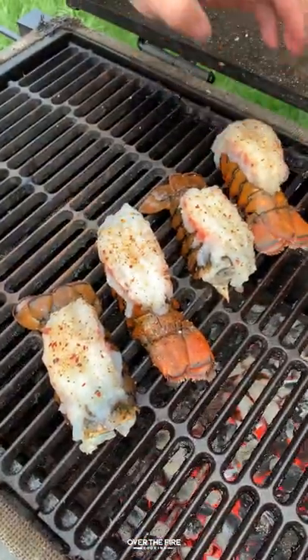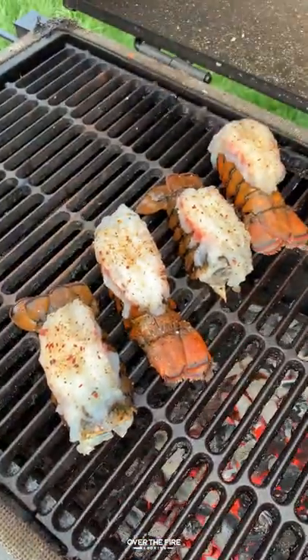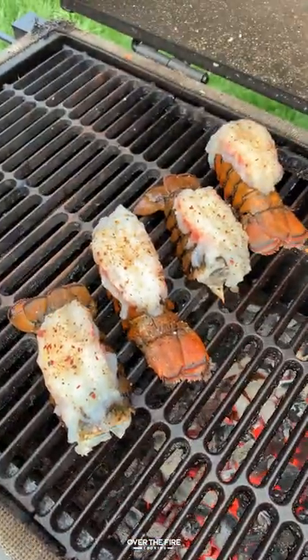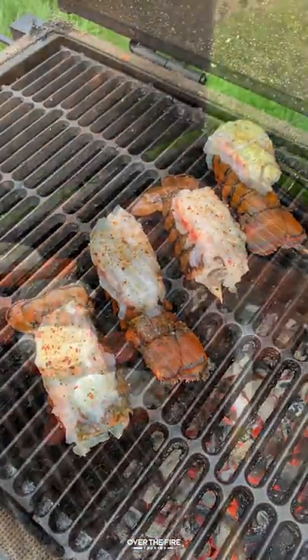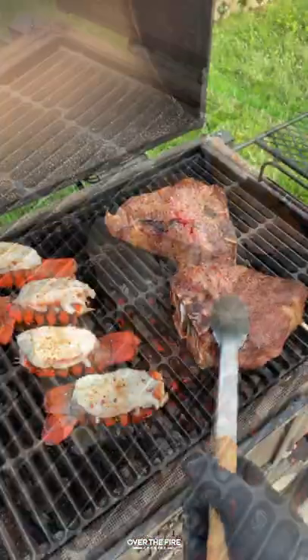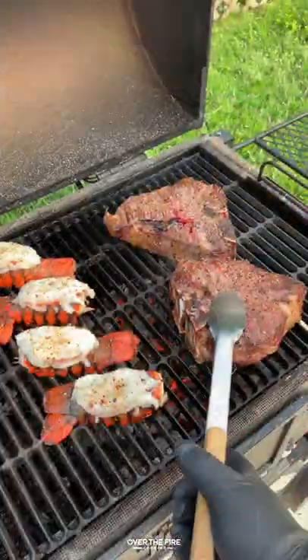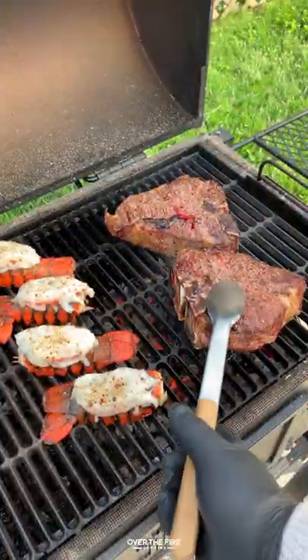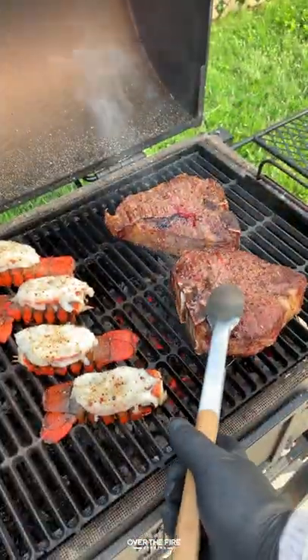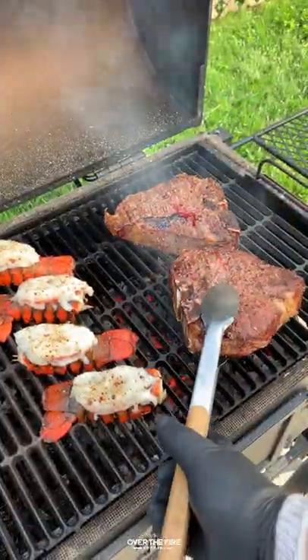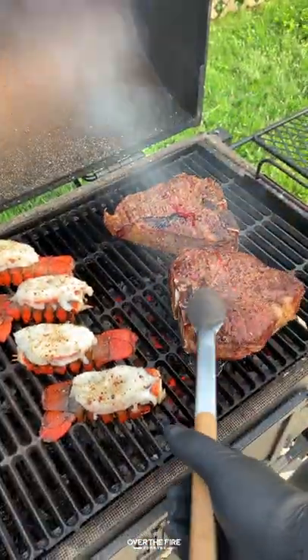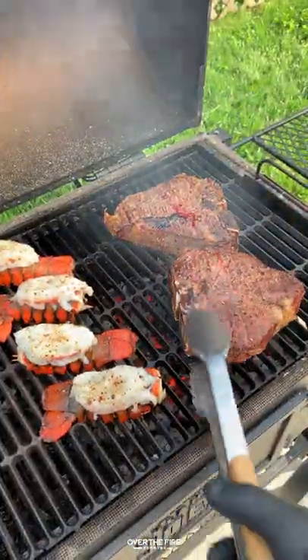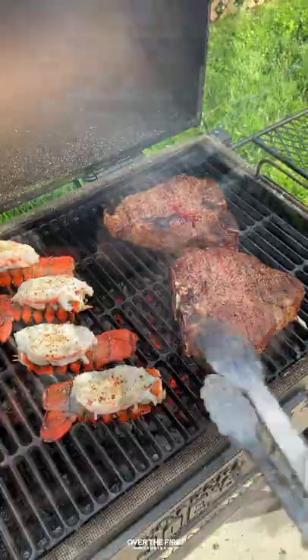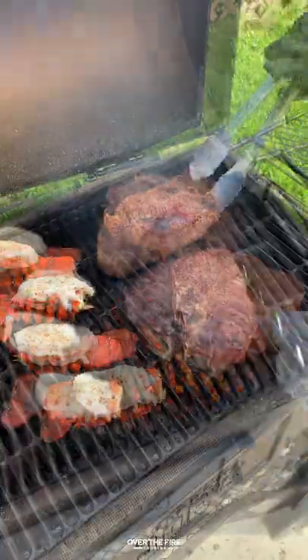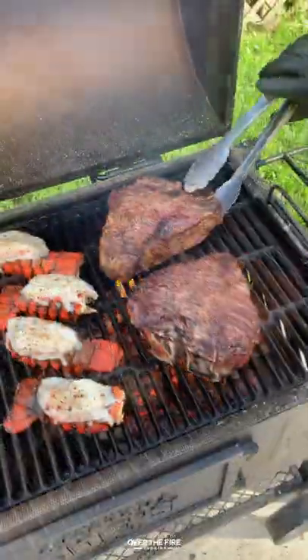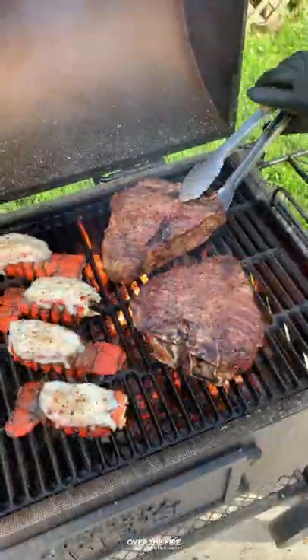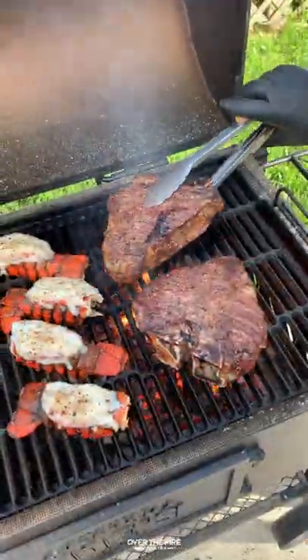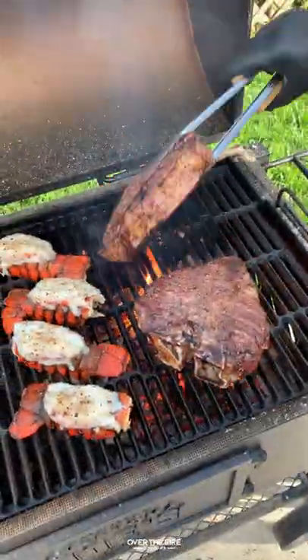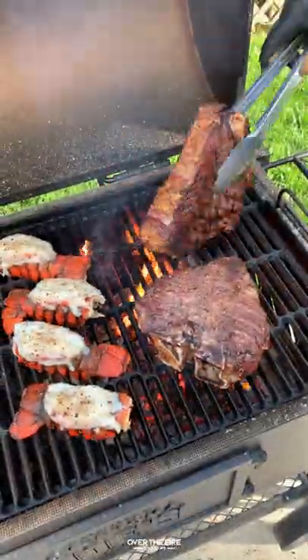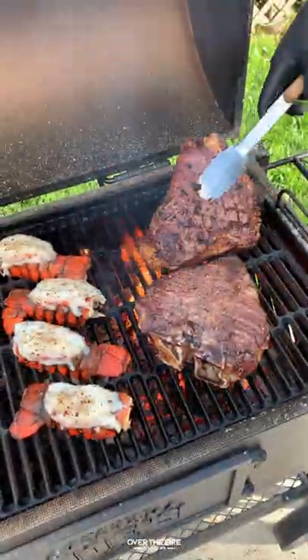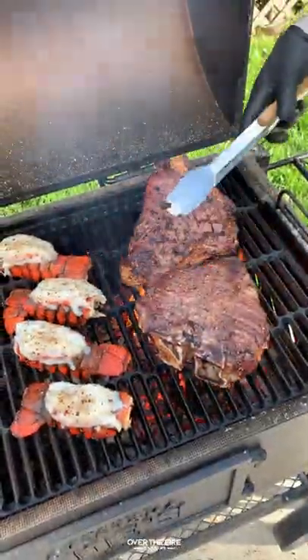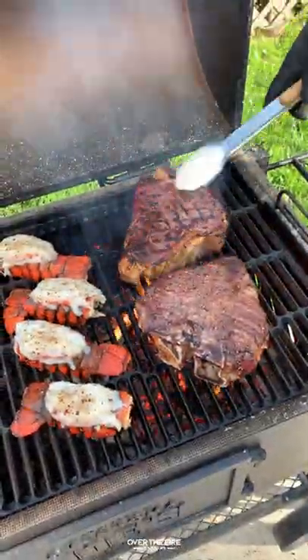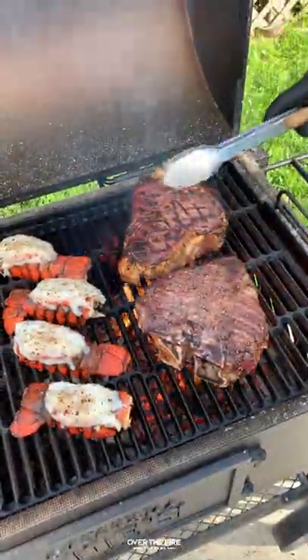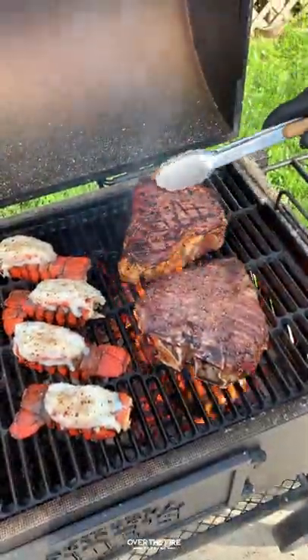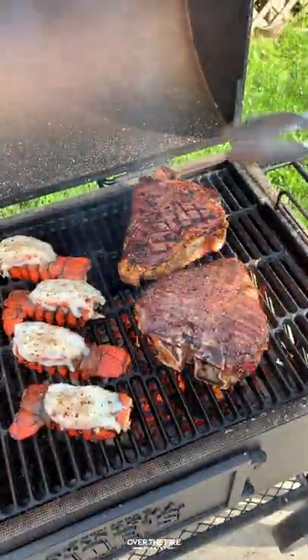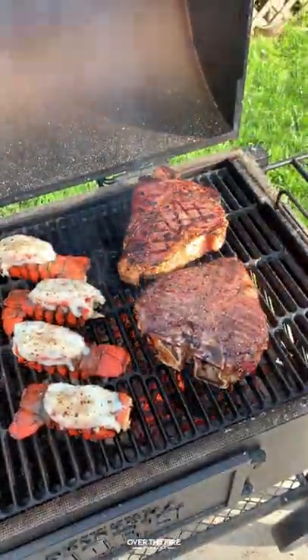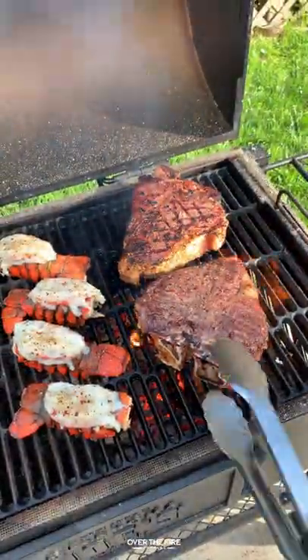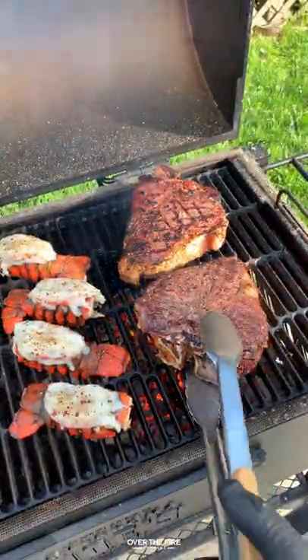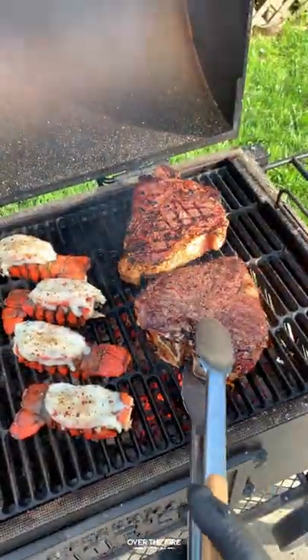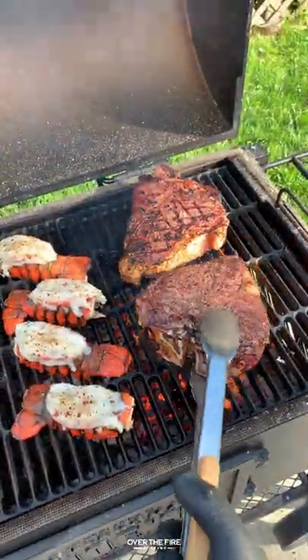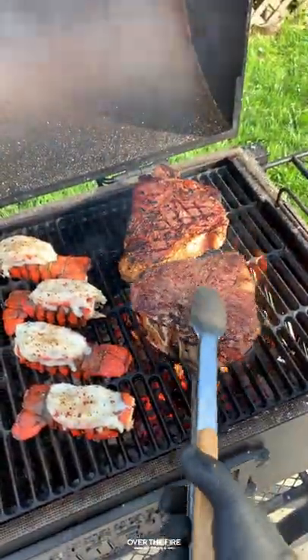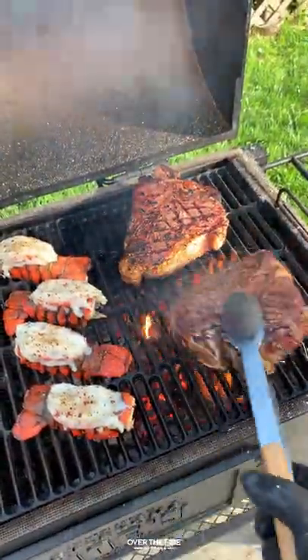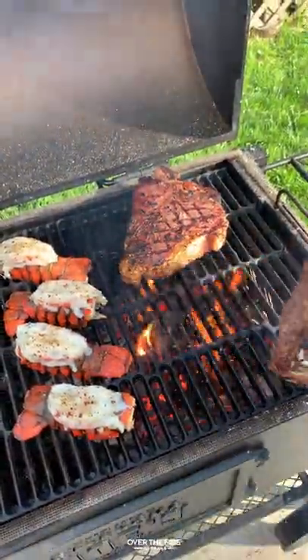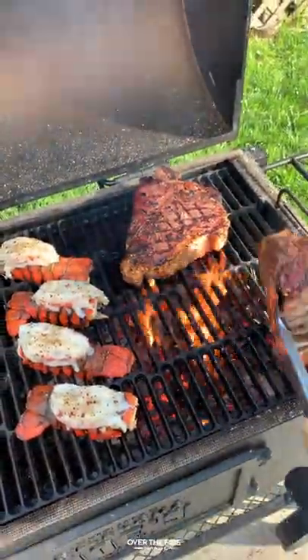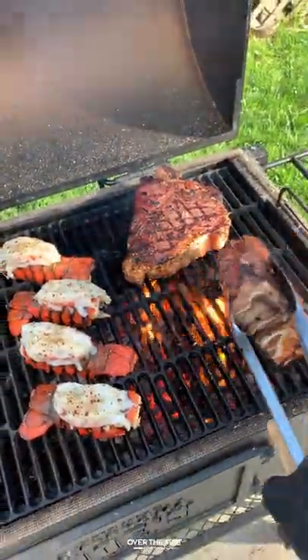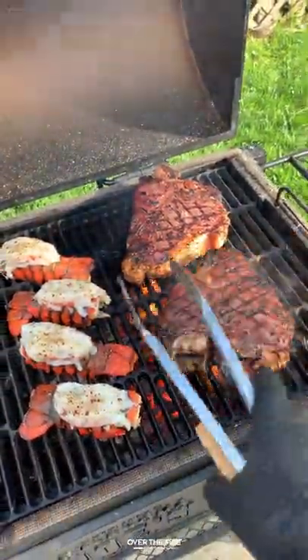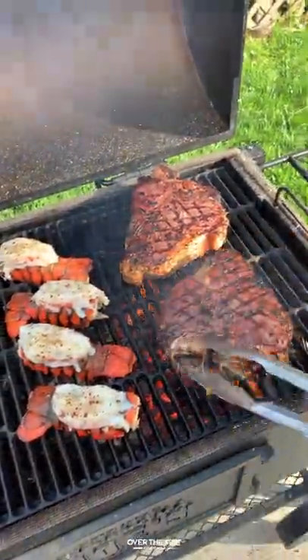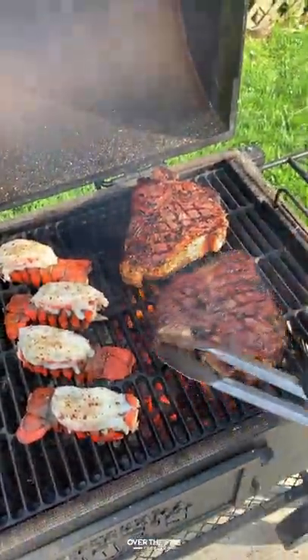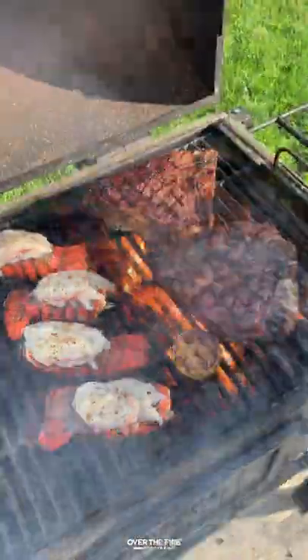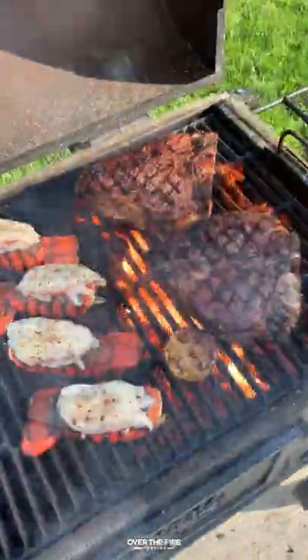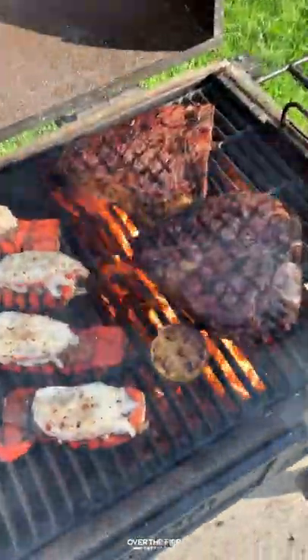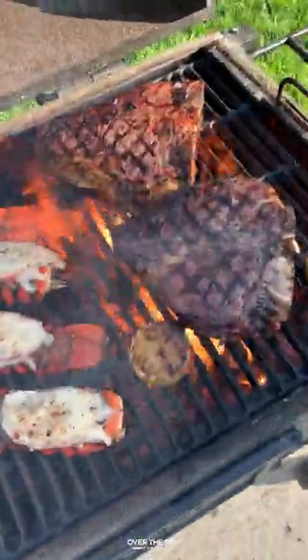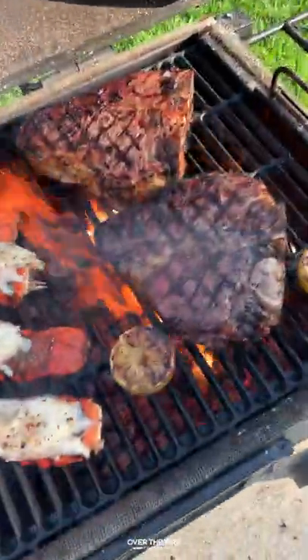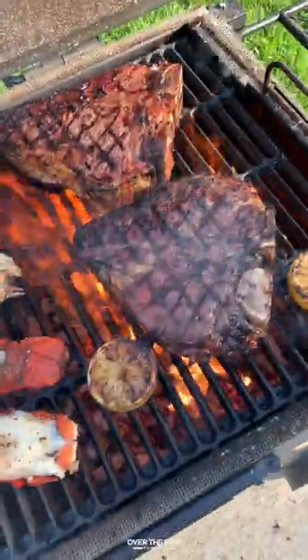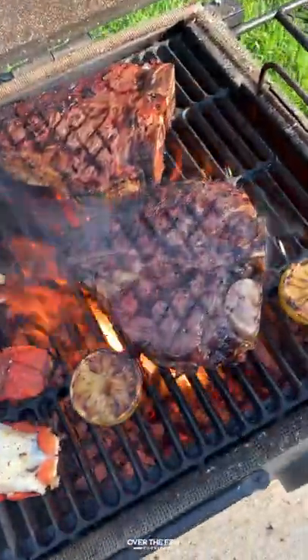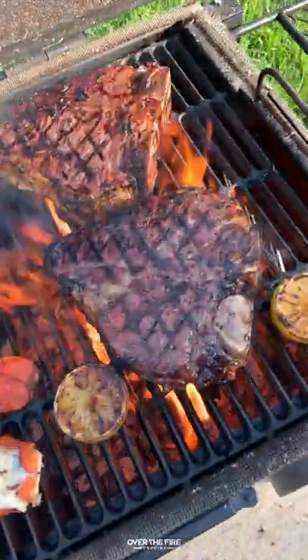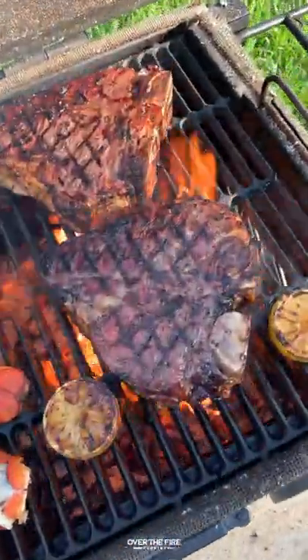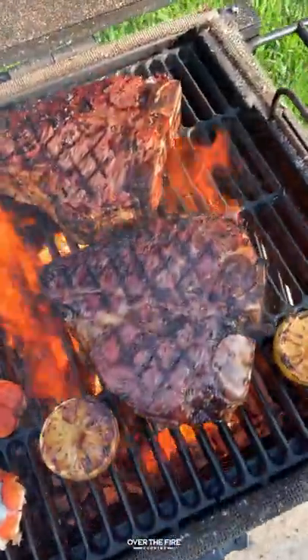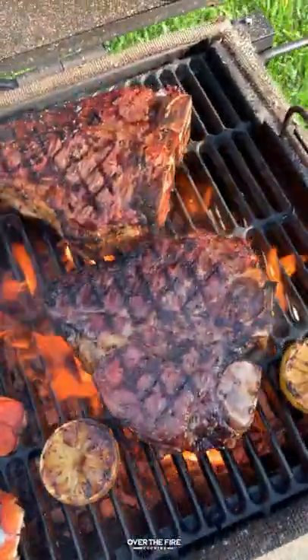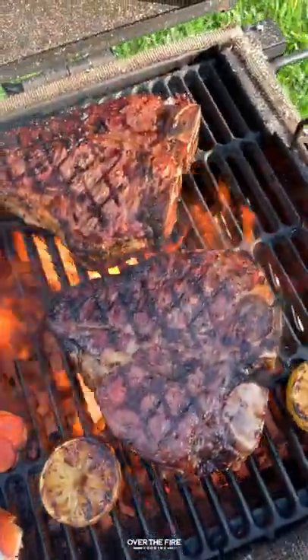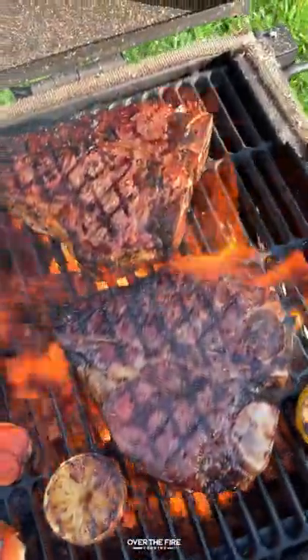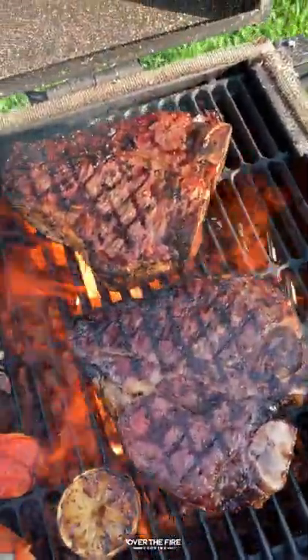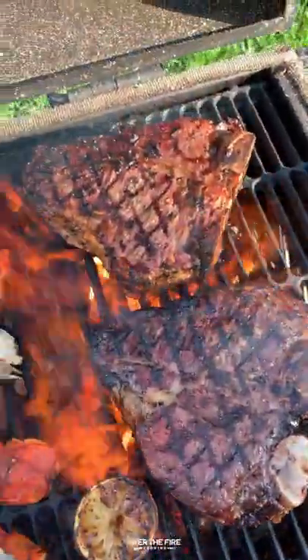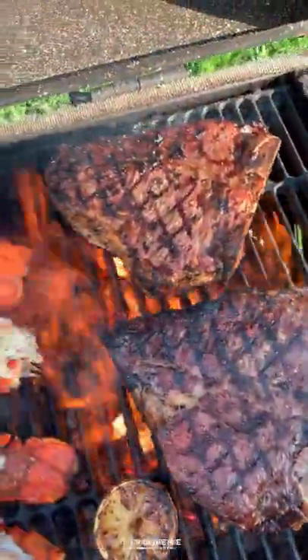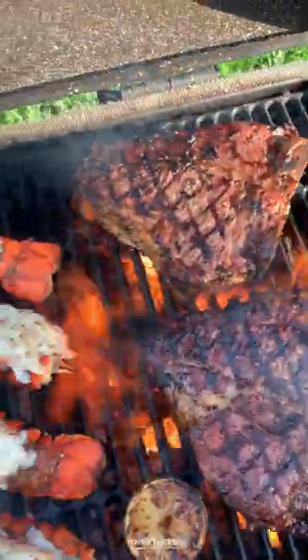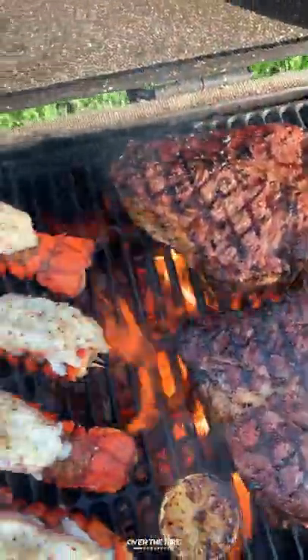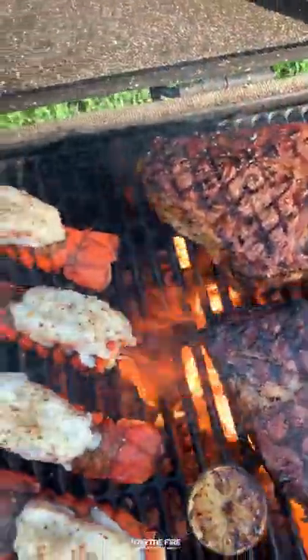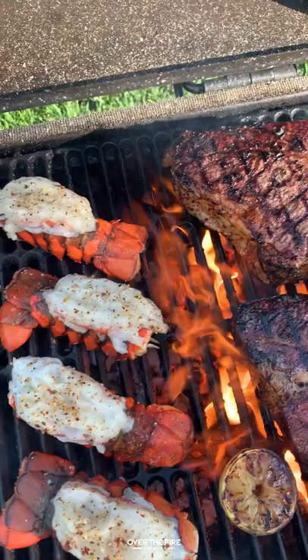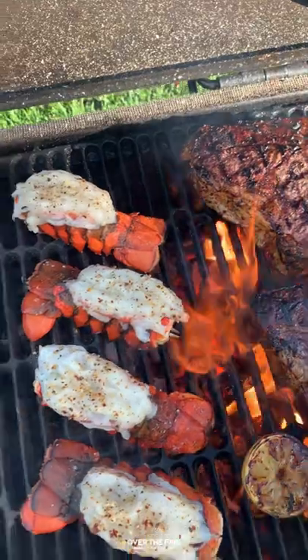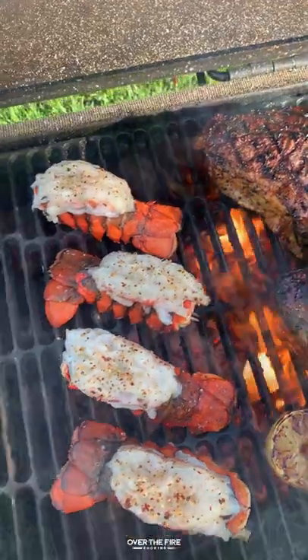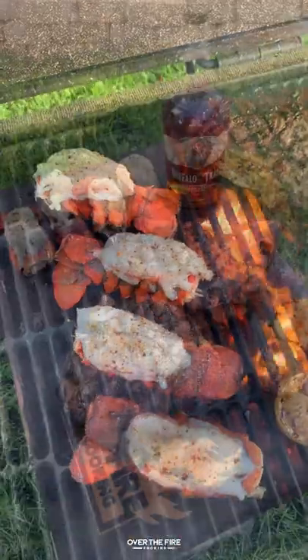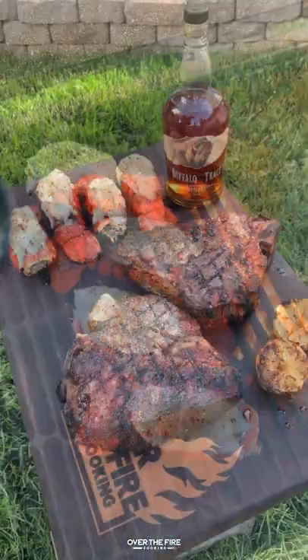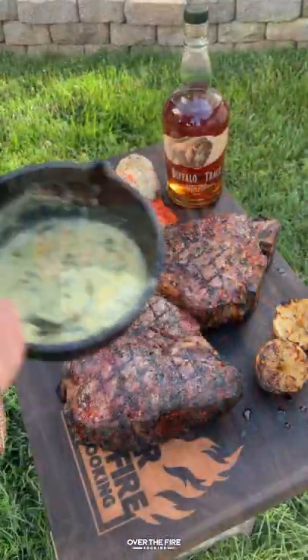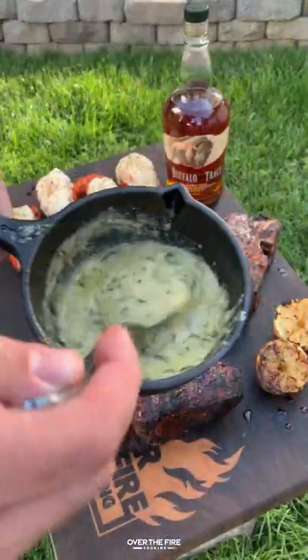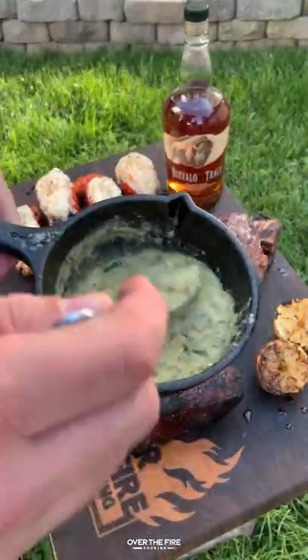Once that's ready to go, I'm going to cook these lobster tails, searing these steaks off until they are beautifully charred.